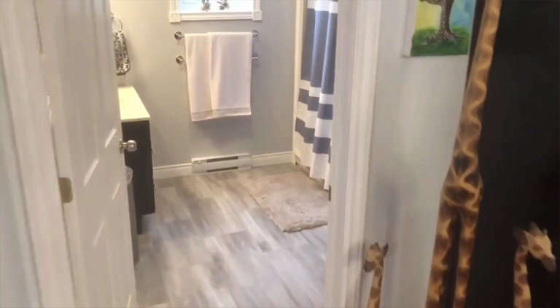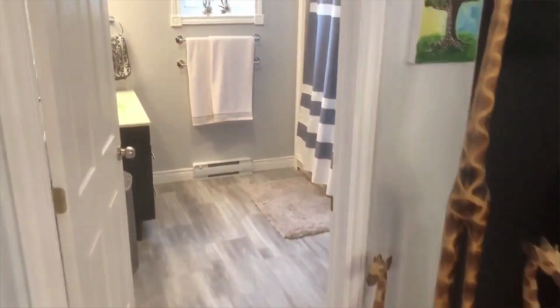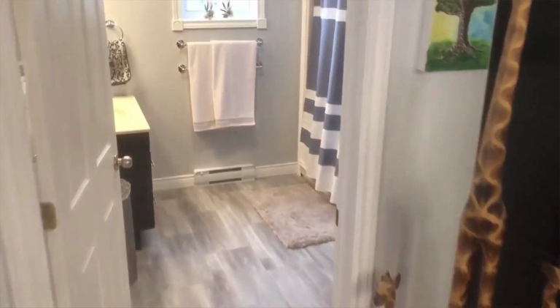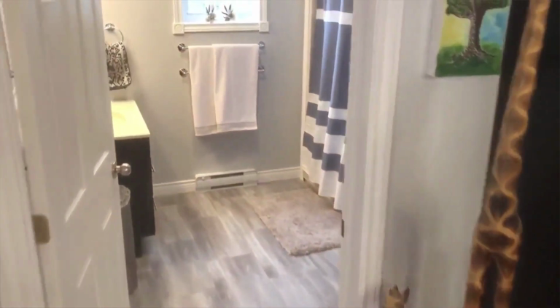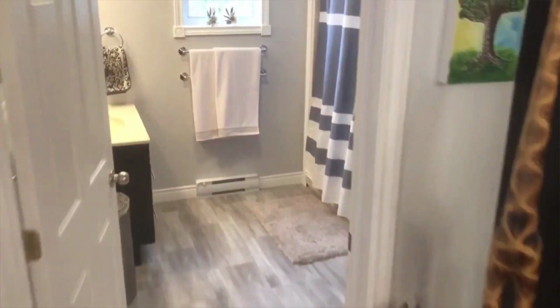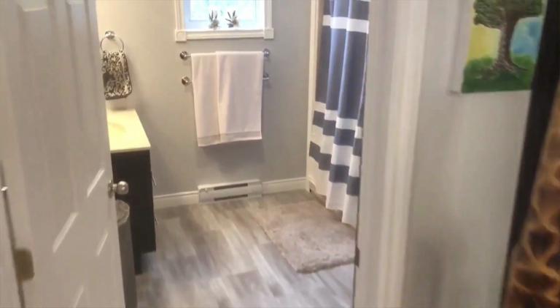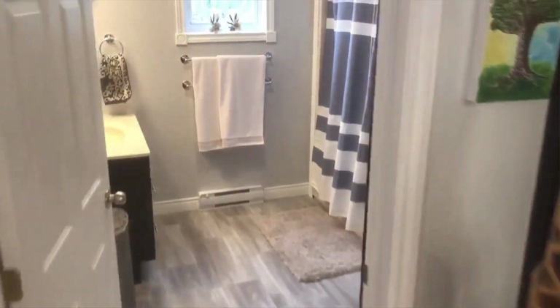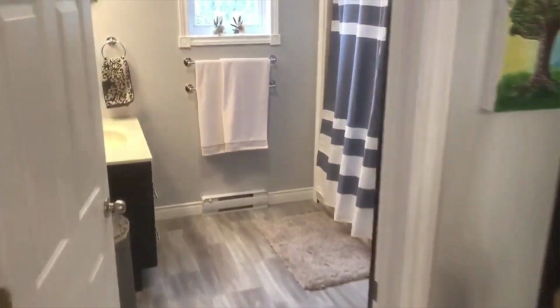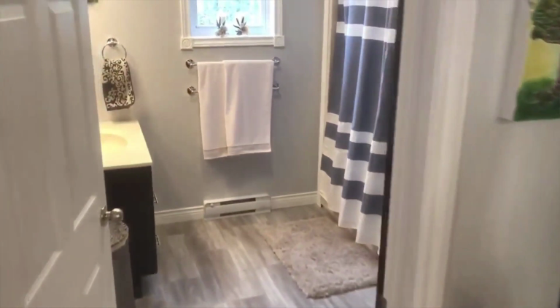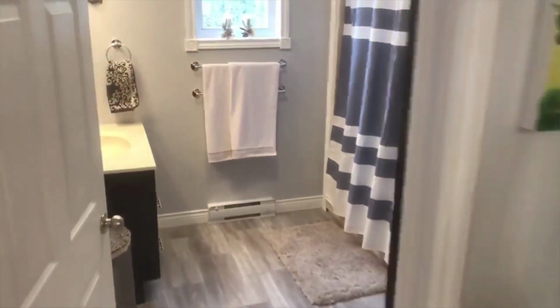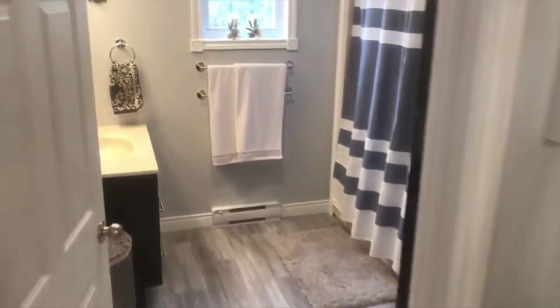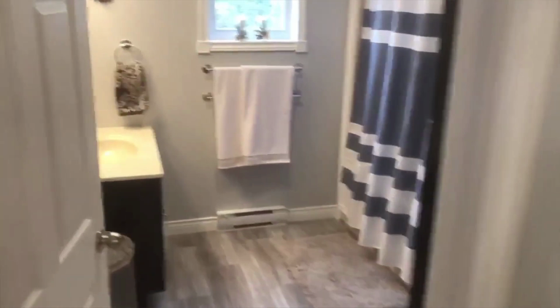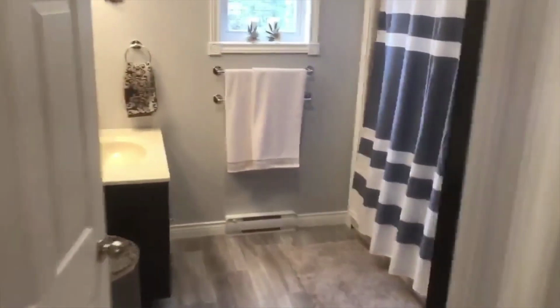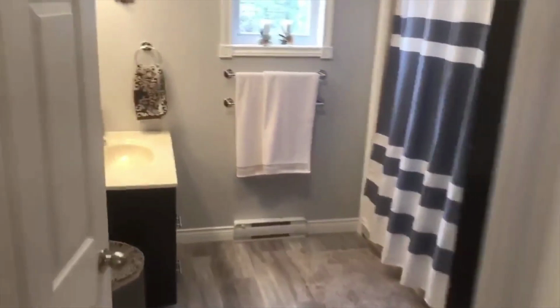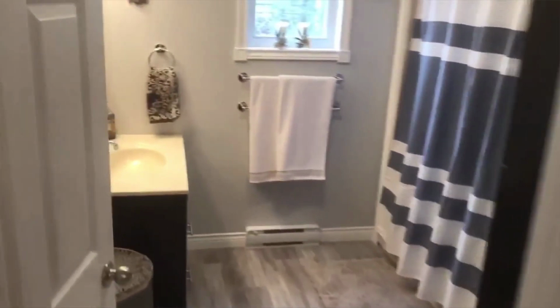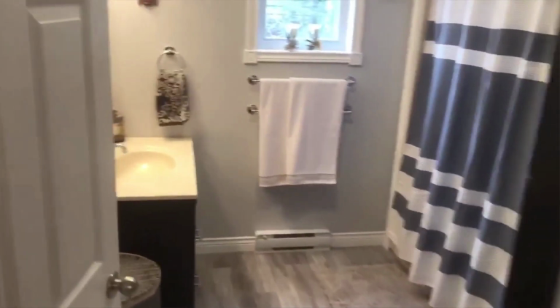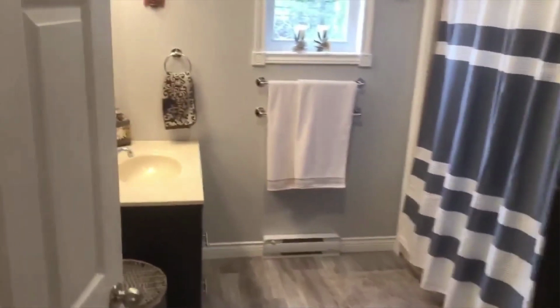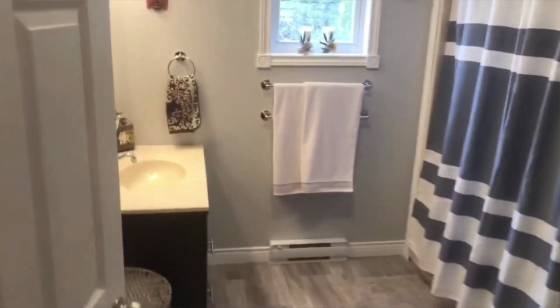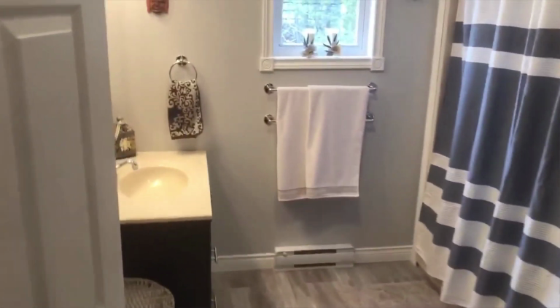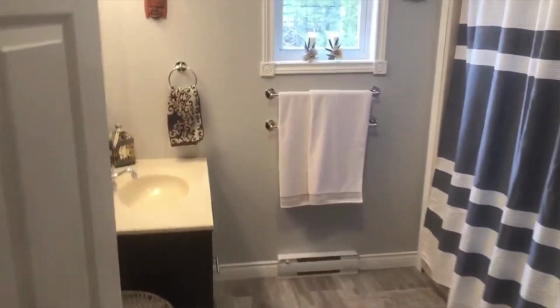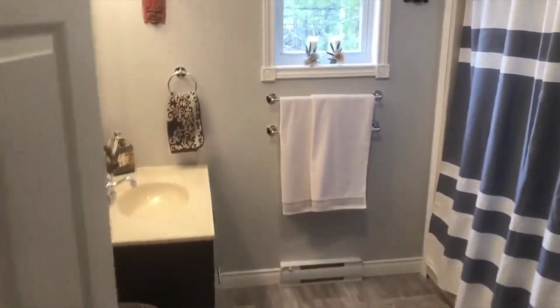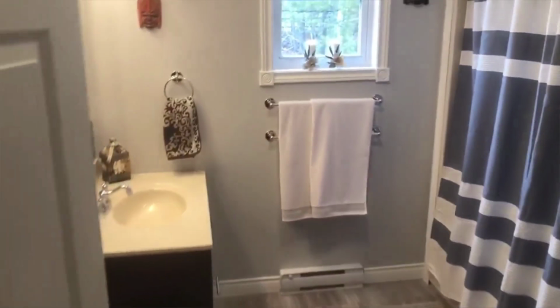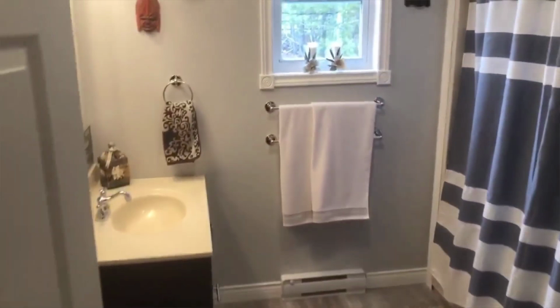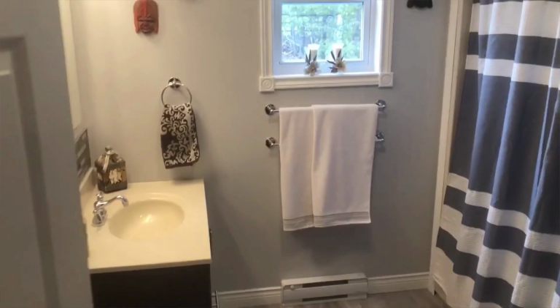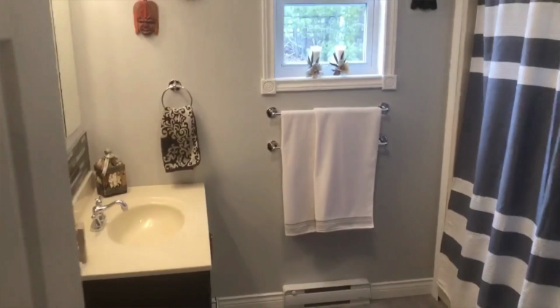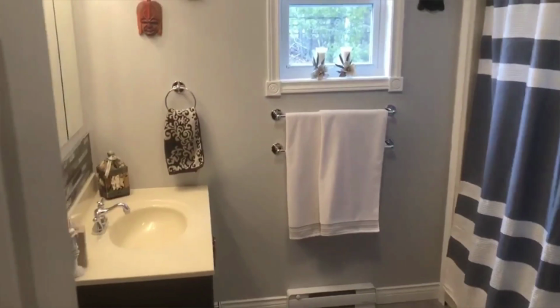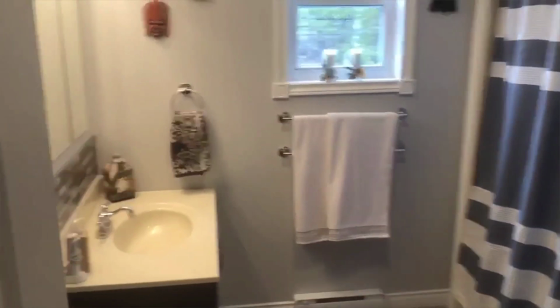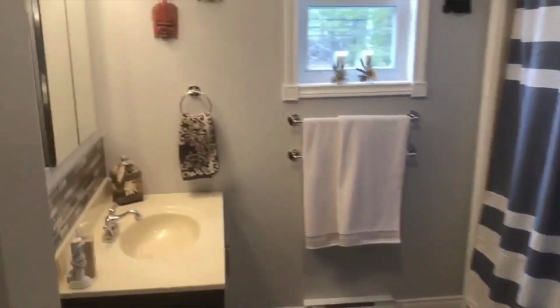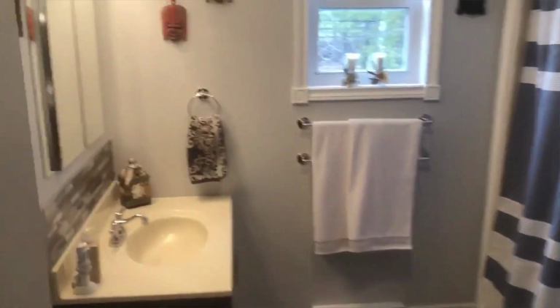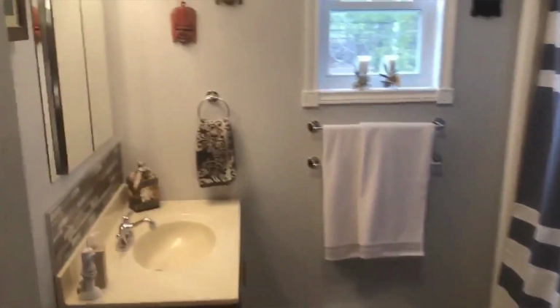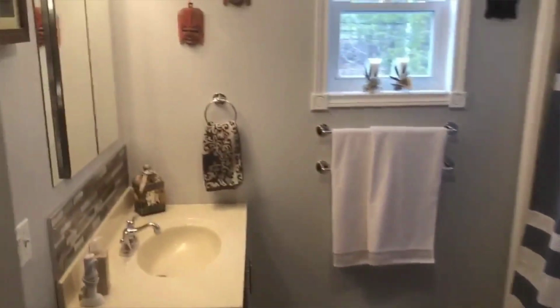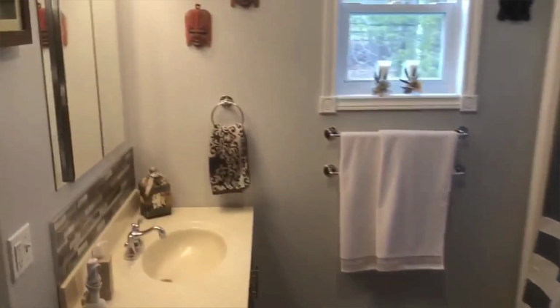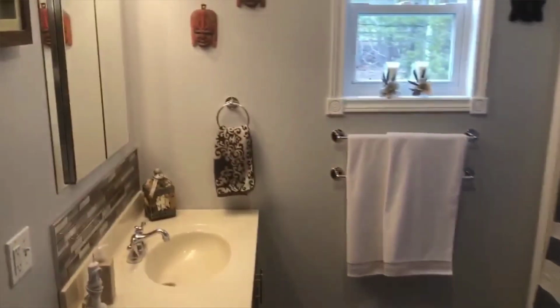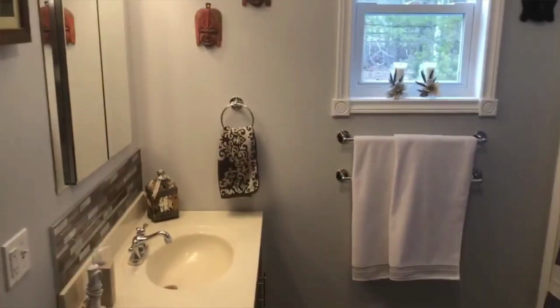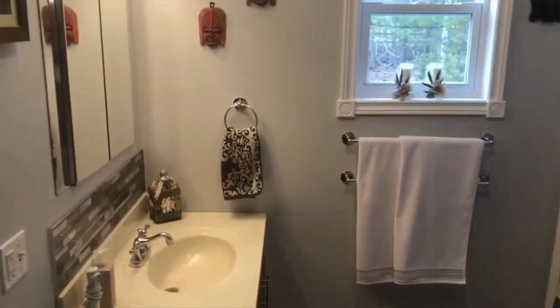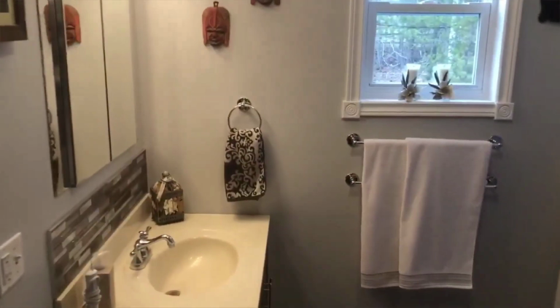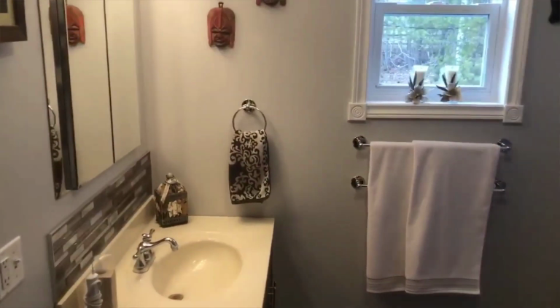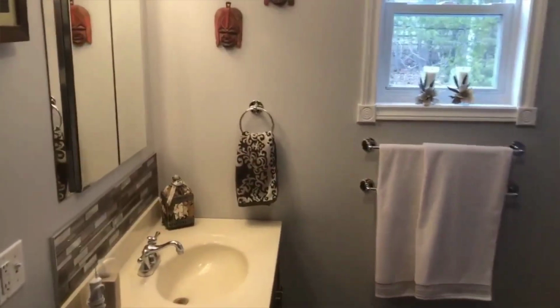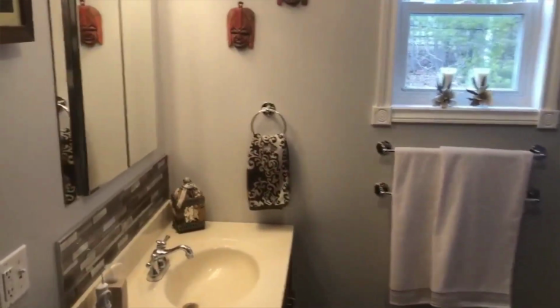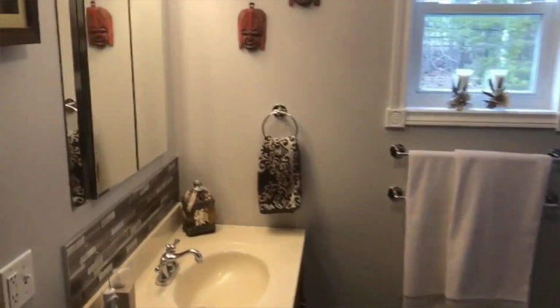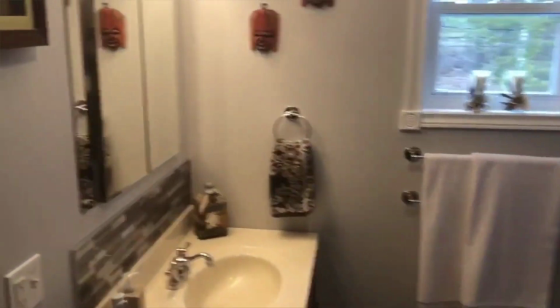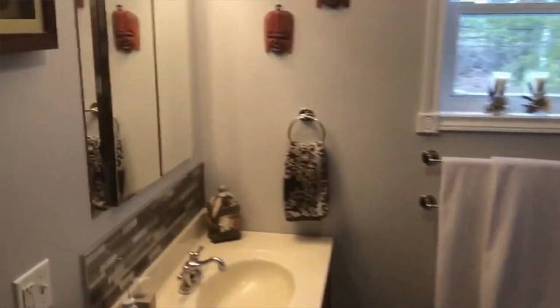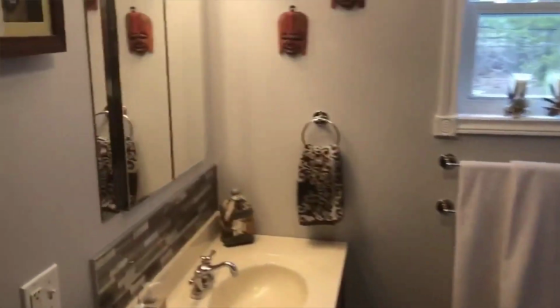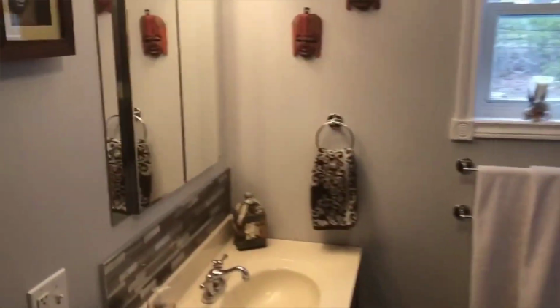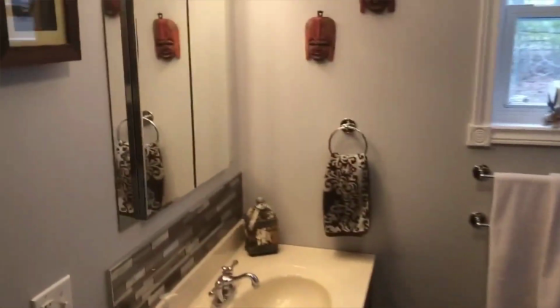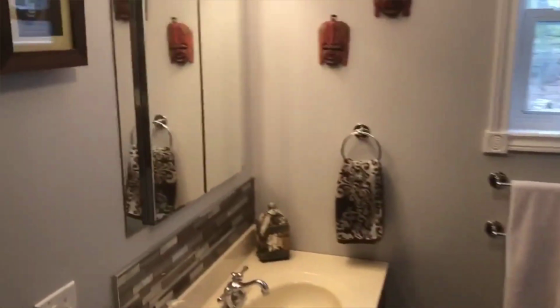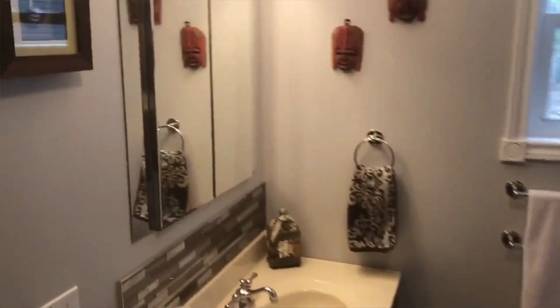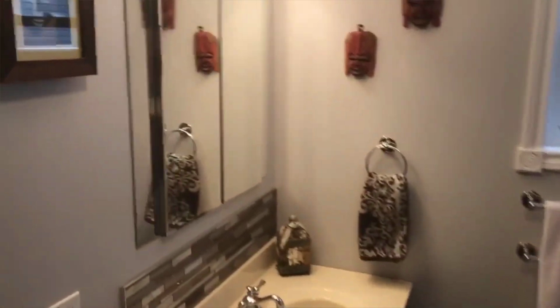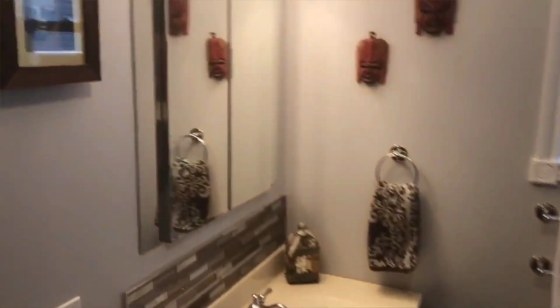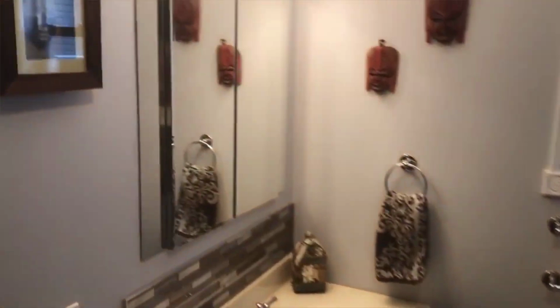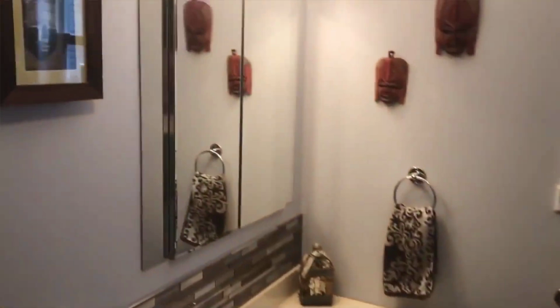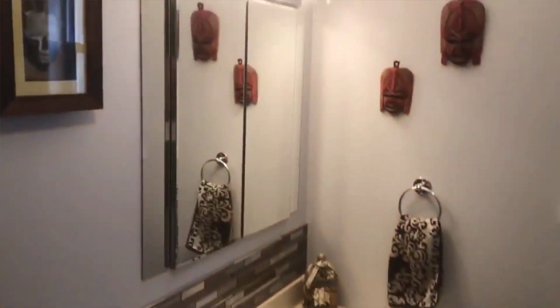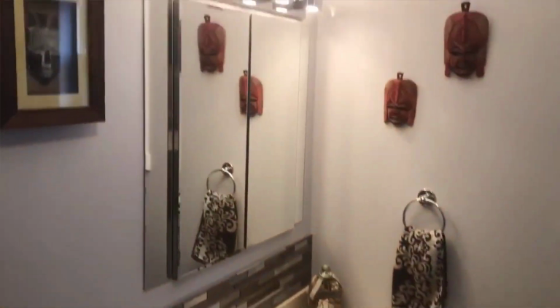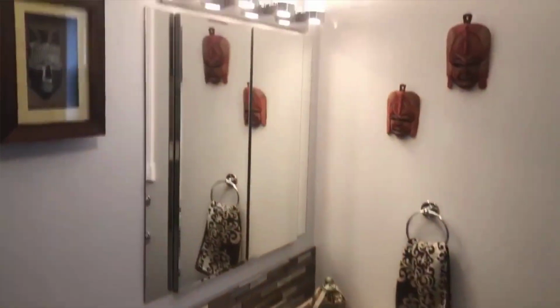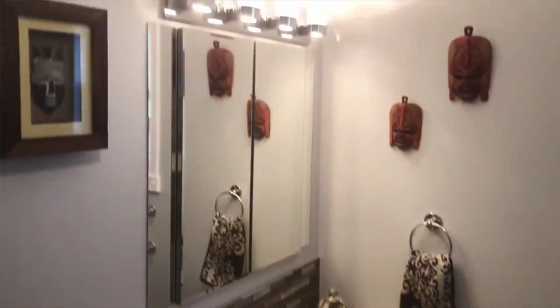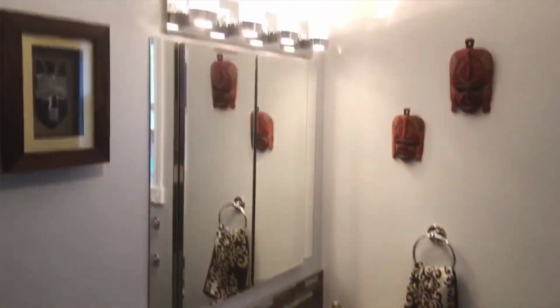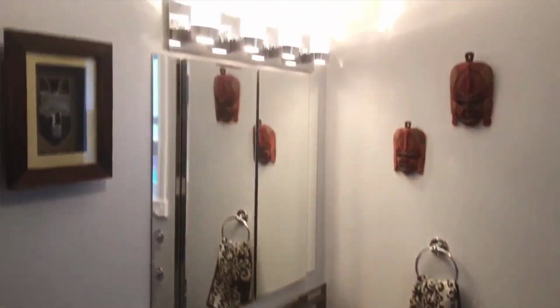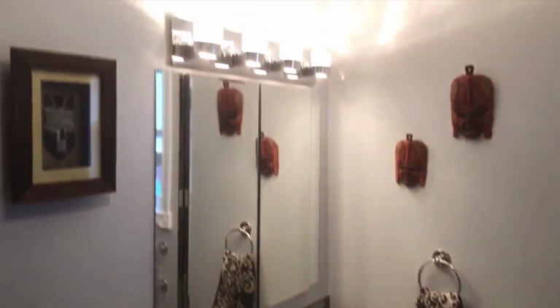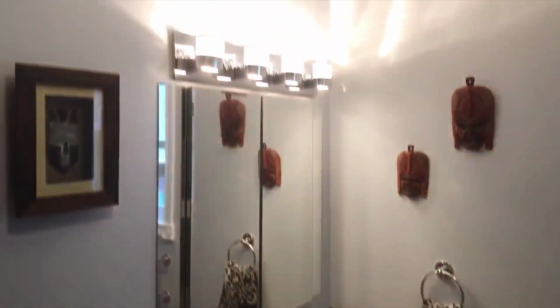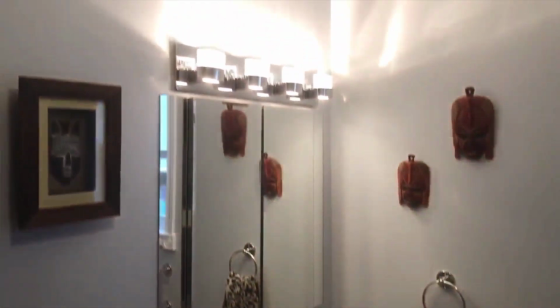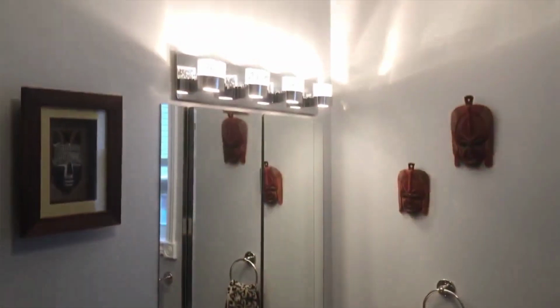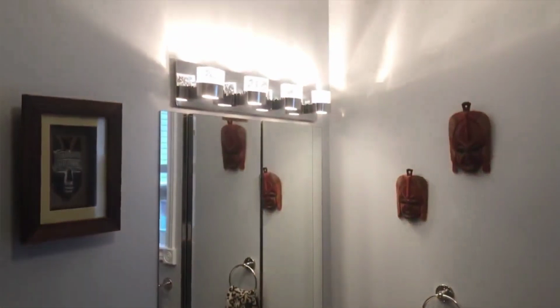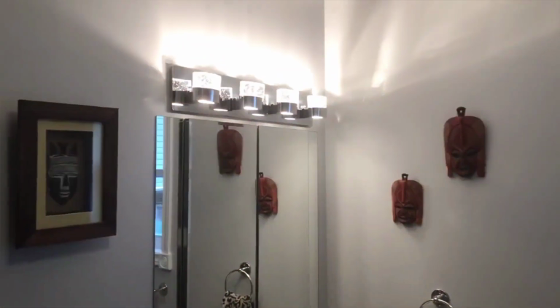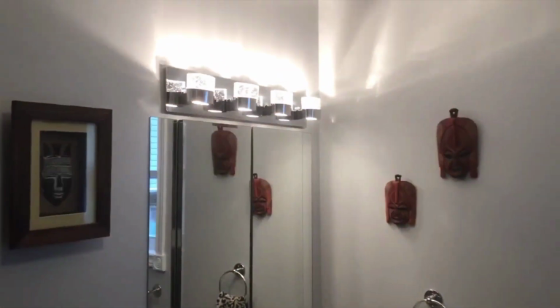Continuing on to your full bathroom, which has new flooring and updated cabinetry.